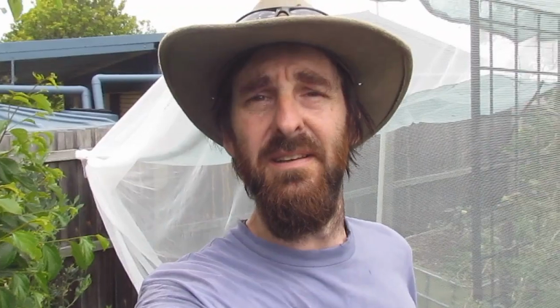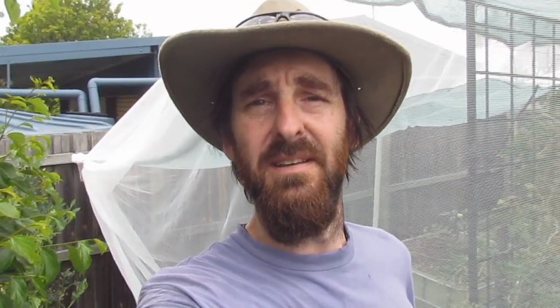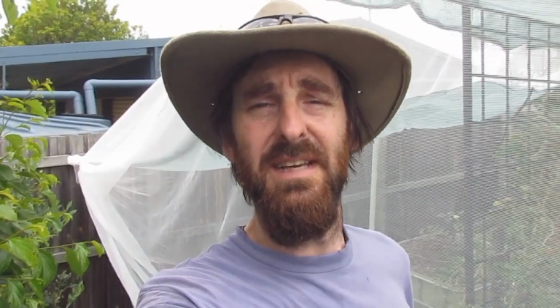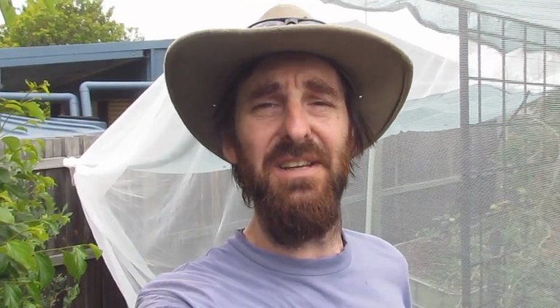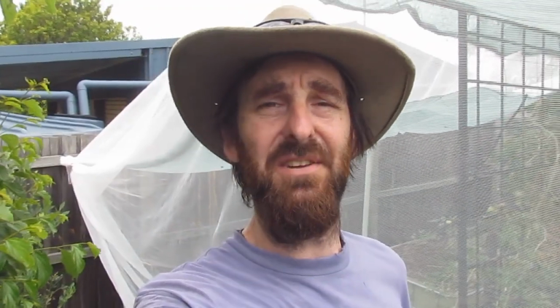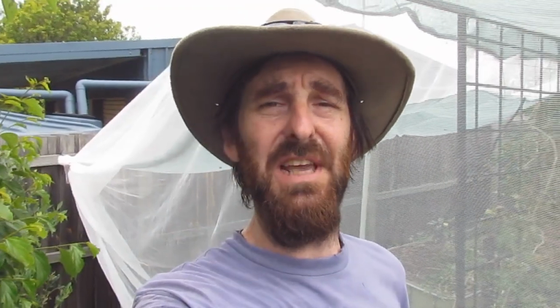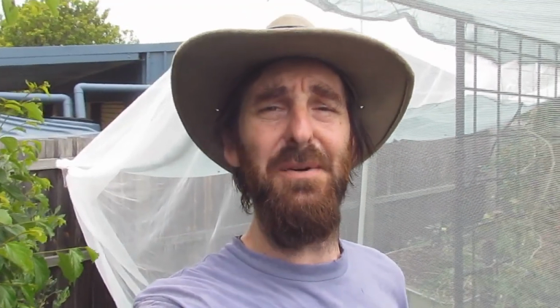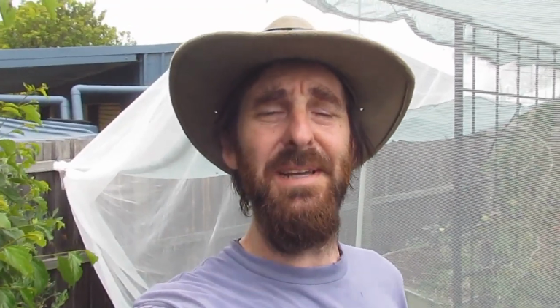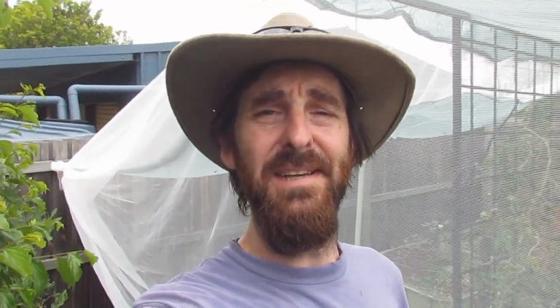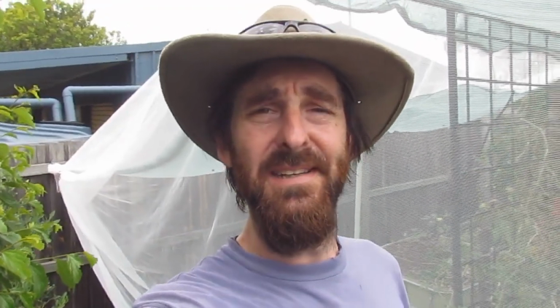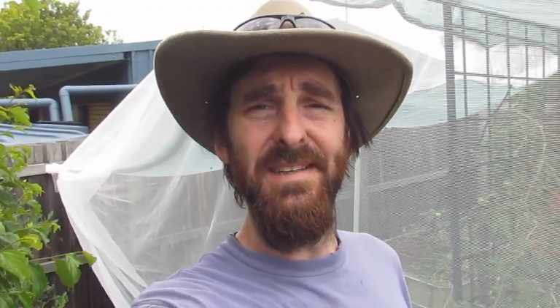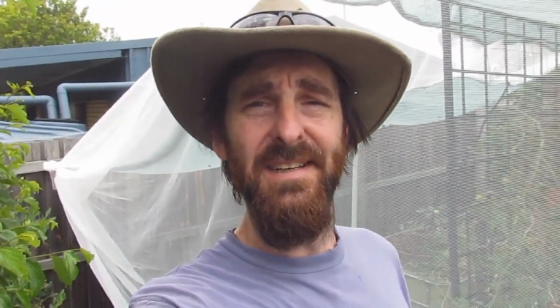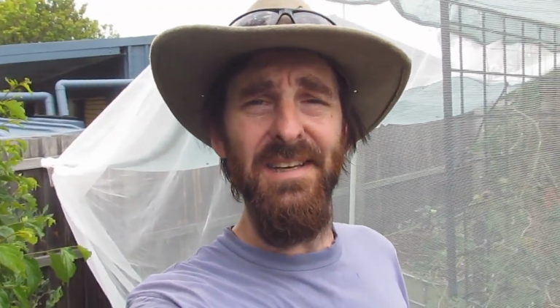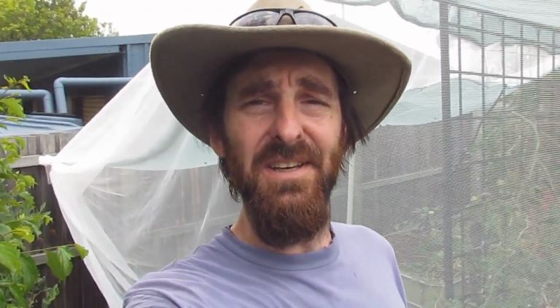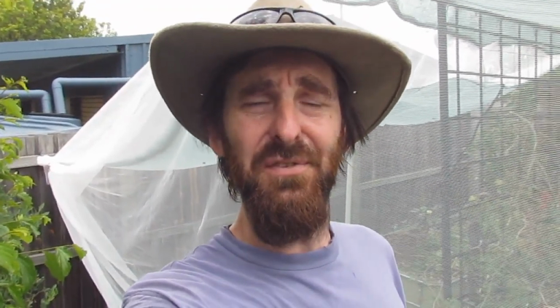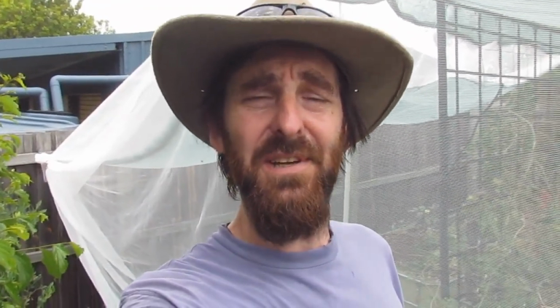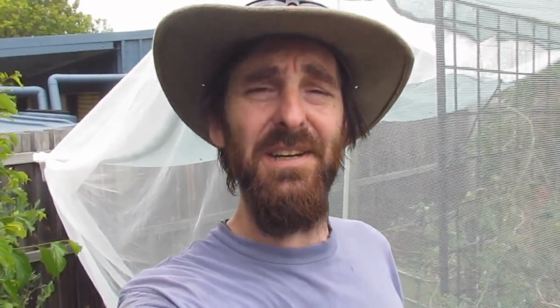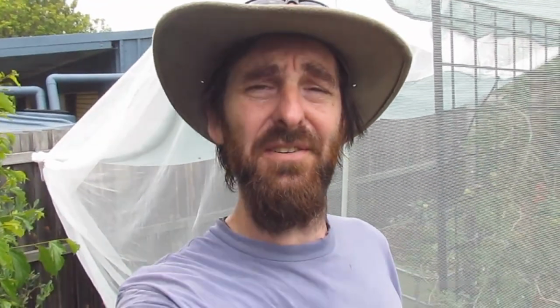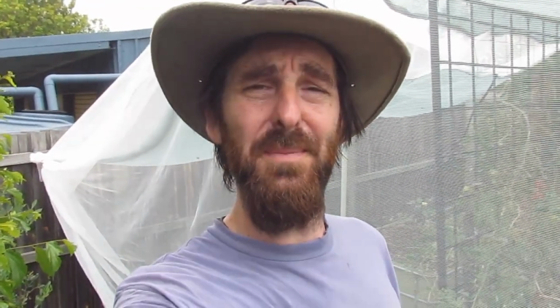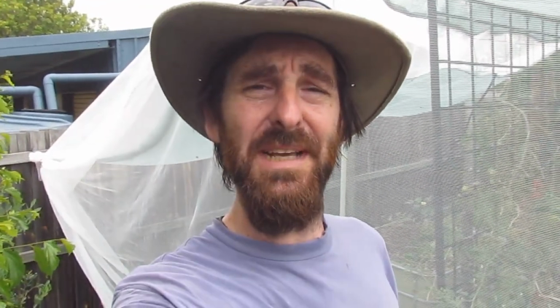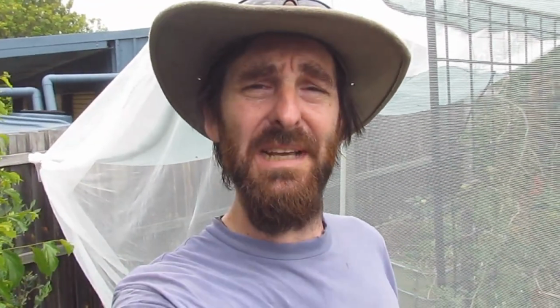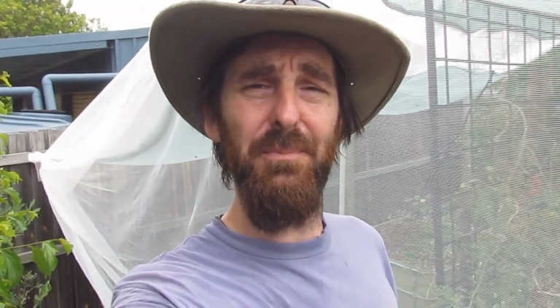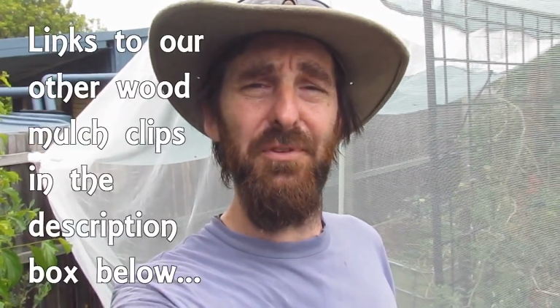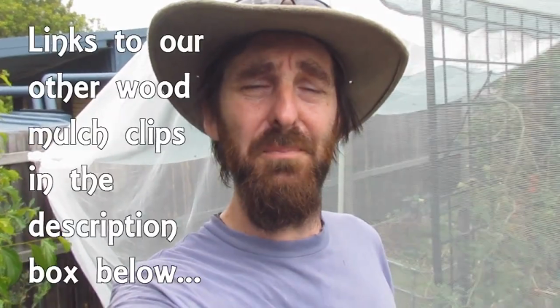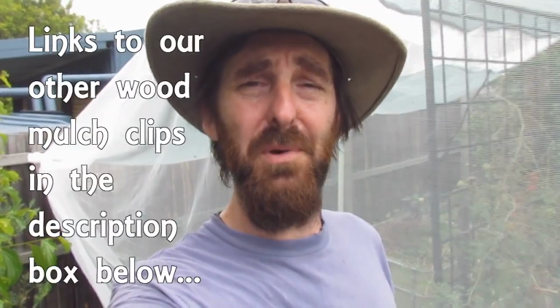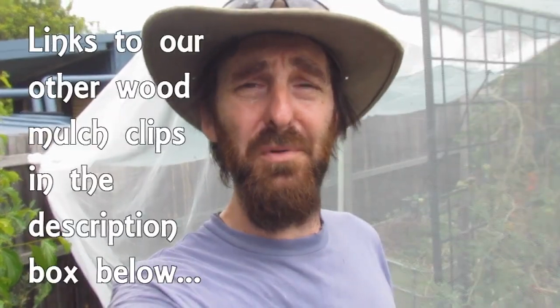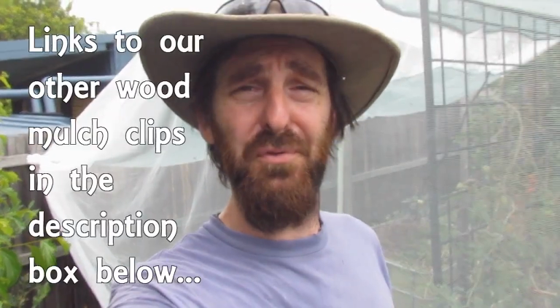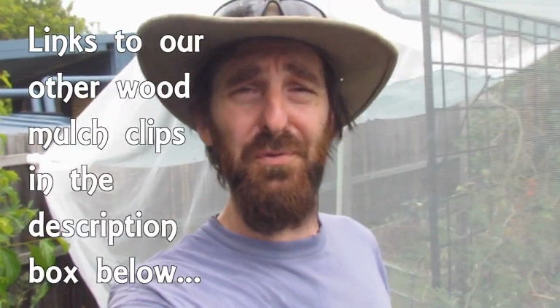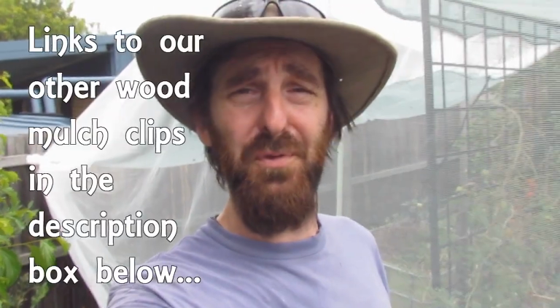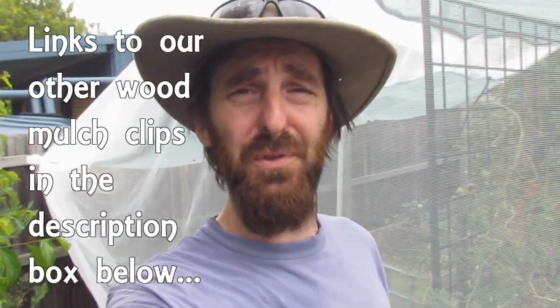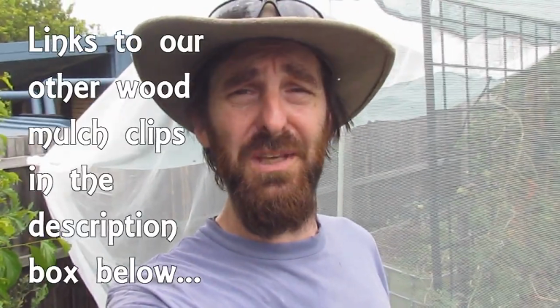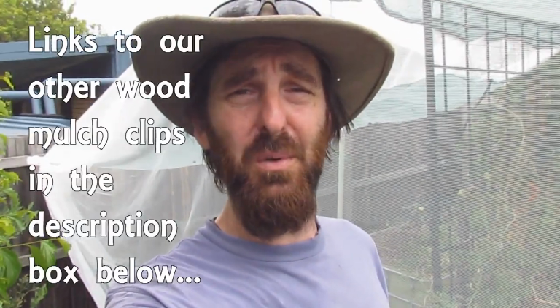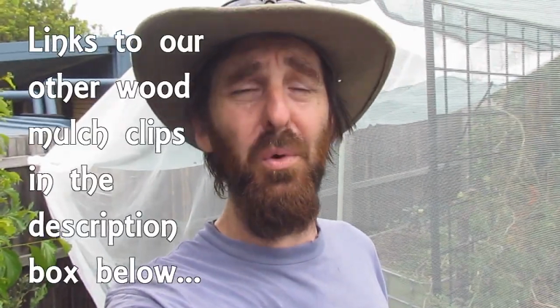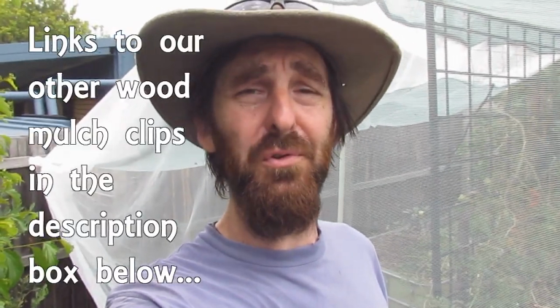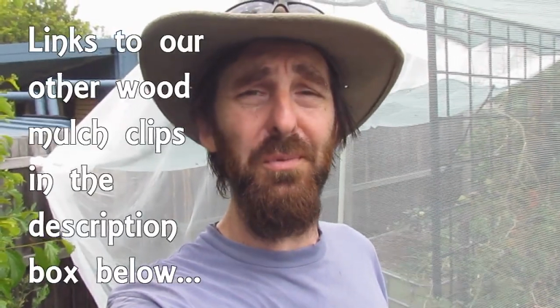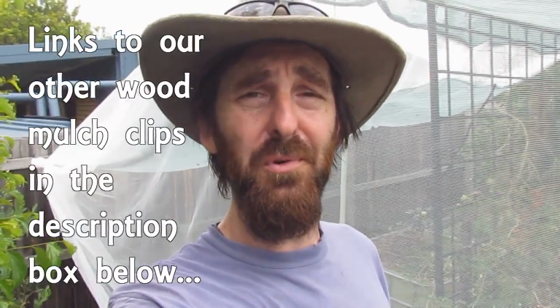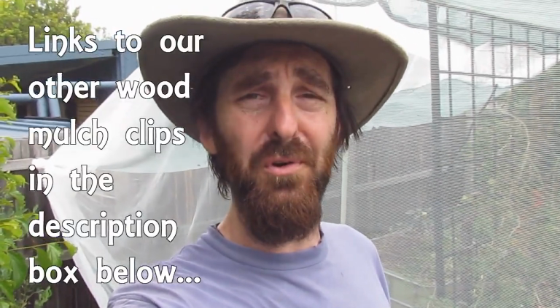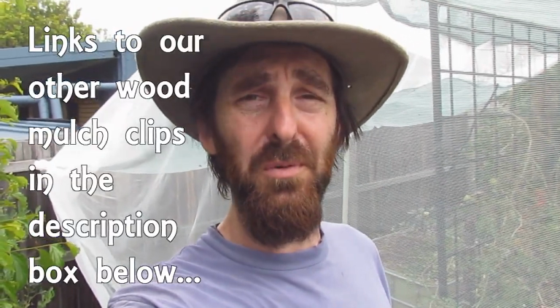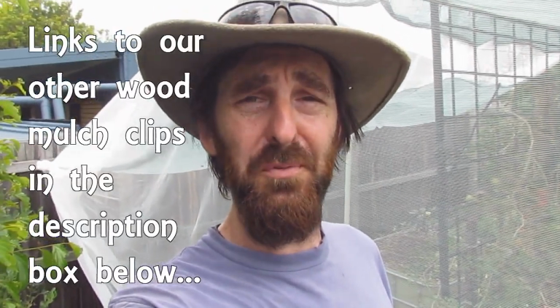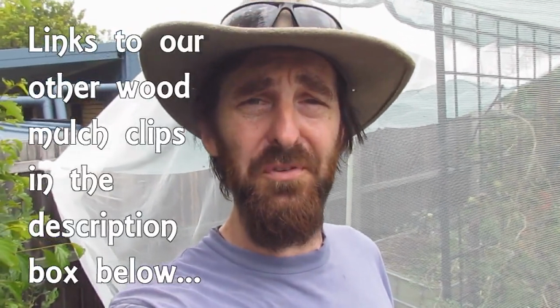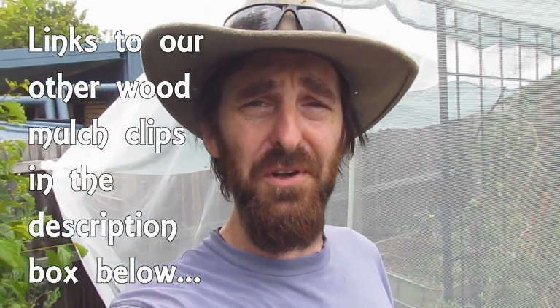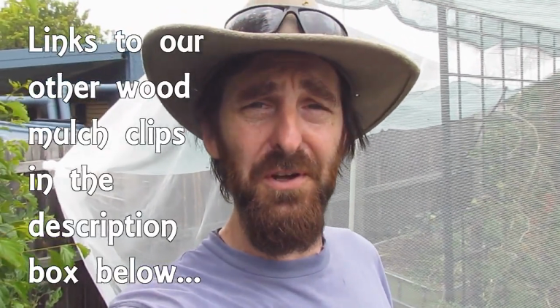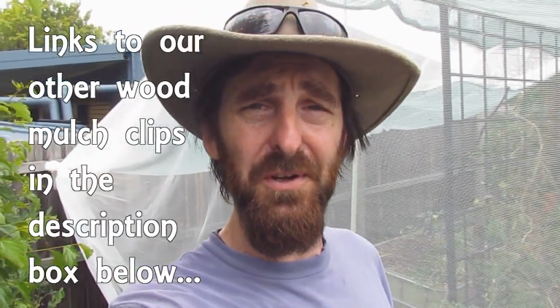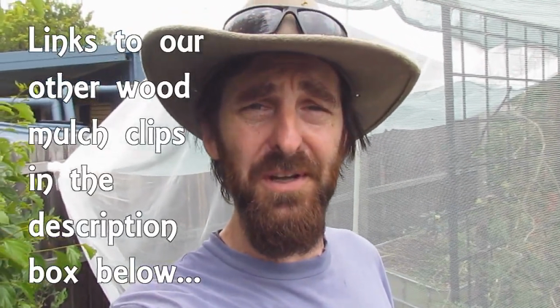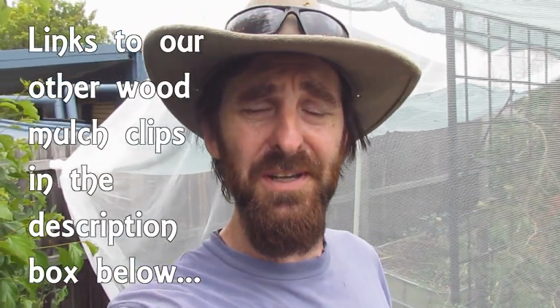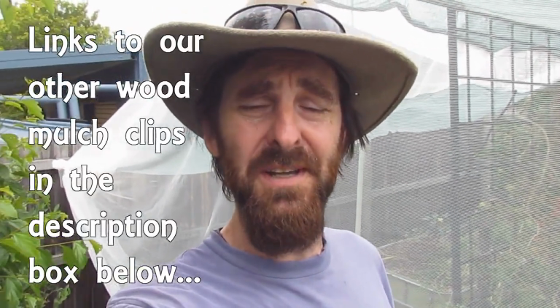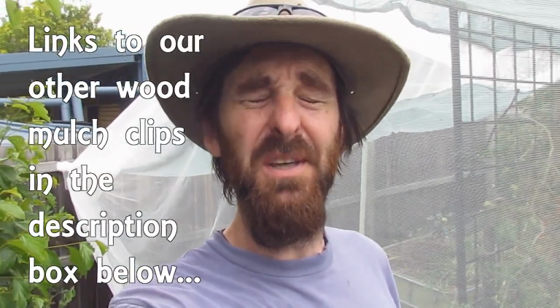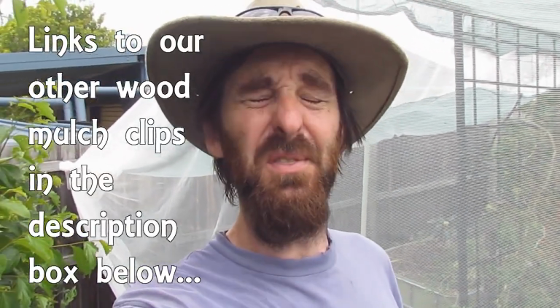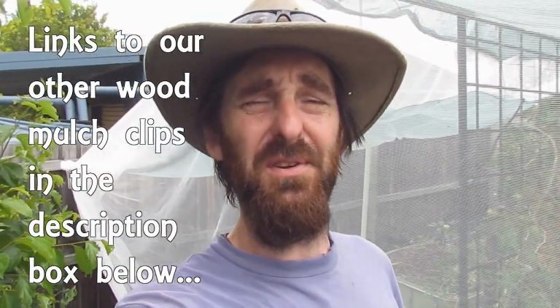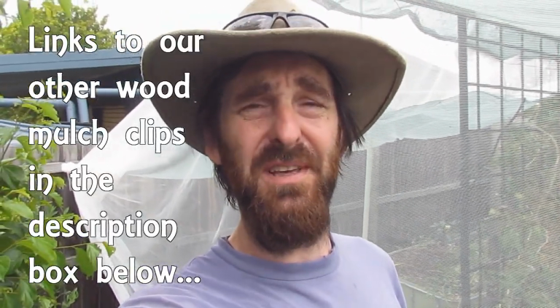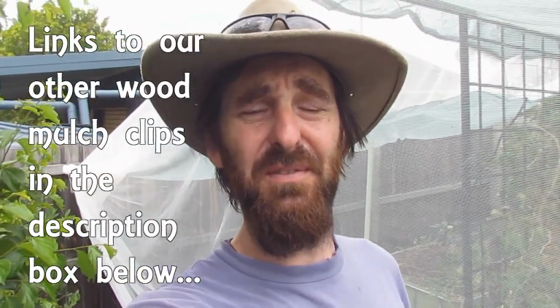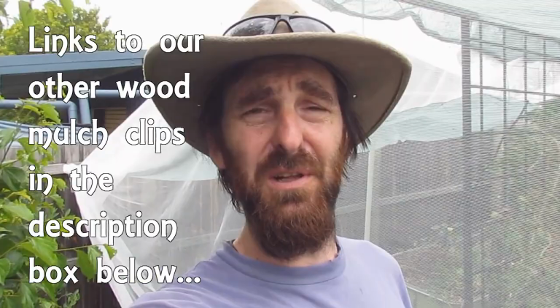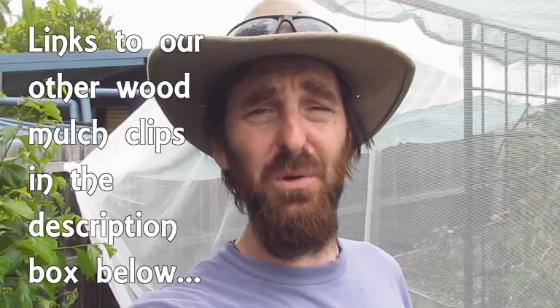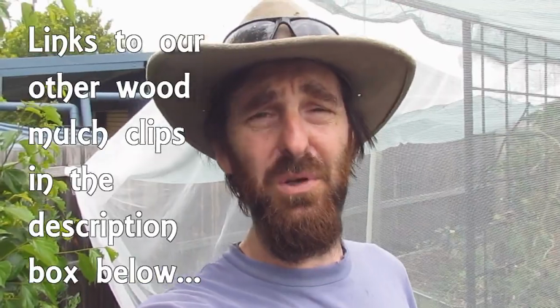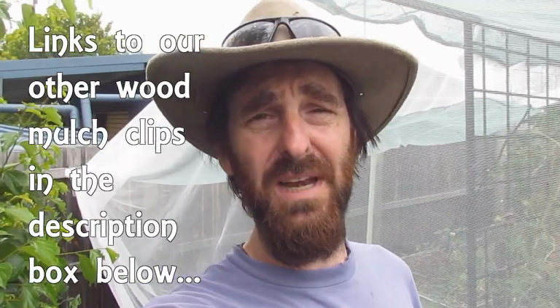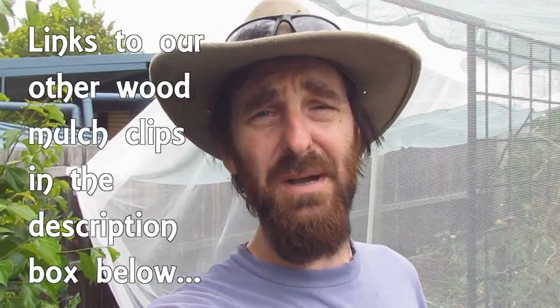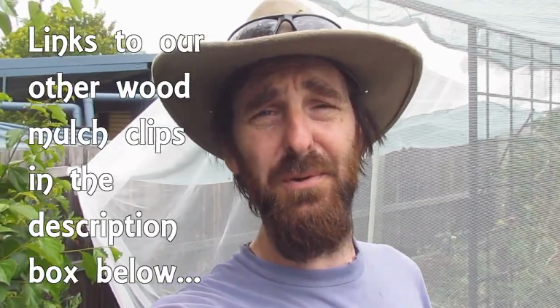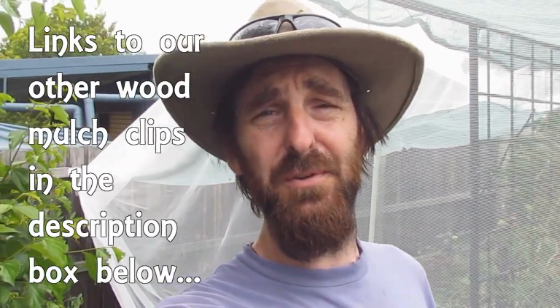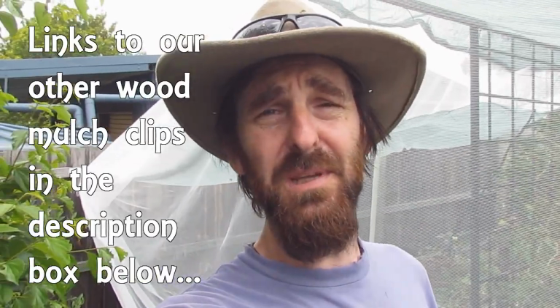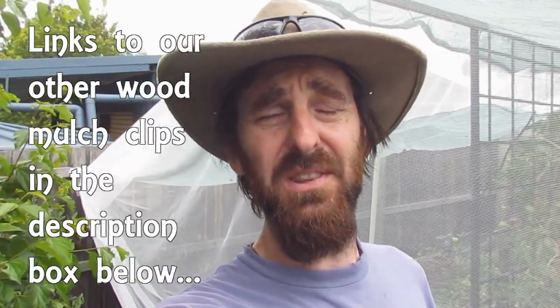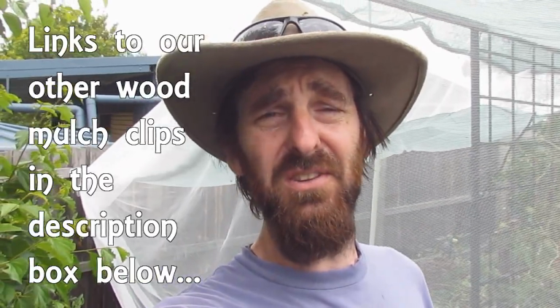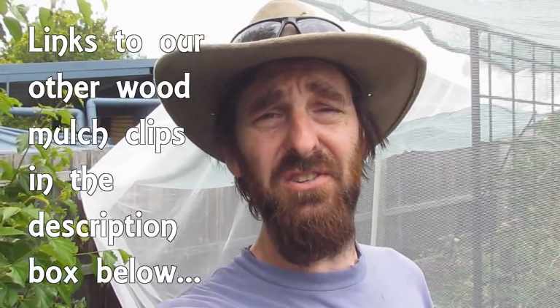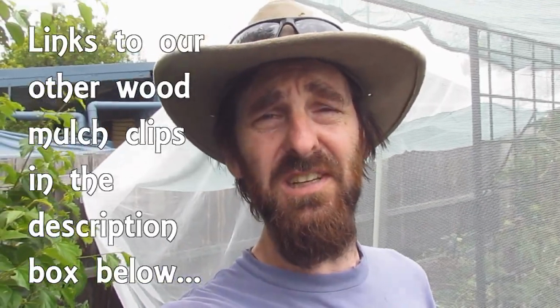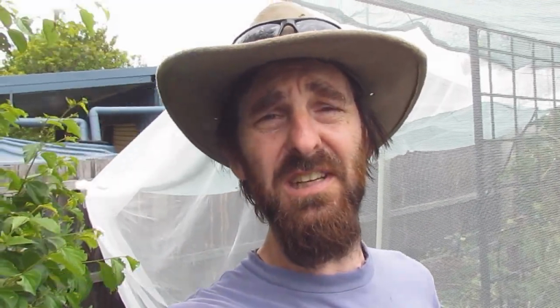How's it going? Started to make up some mulch for the autumn crop, so I'll give you a look at how we're doing it this year.